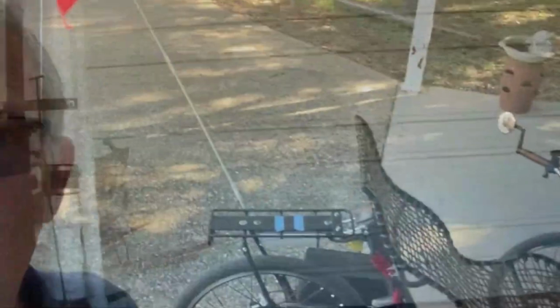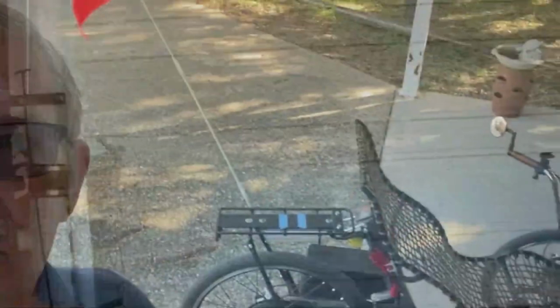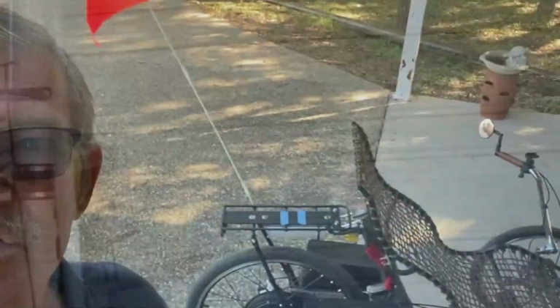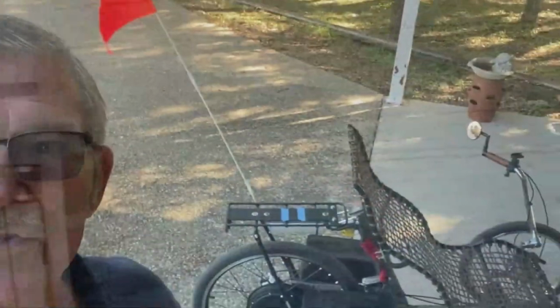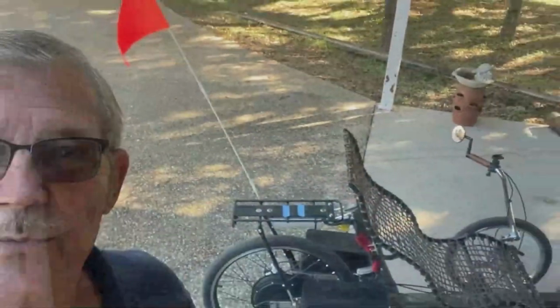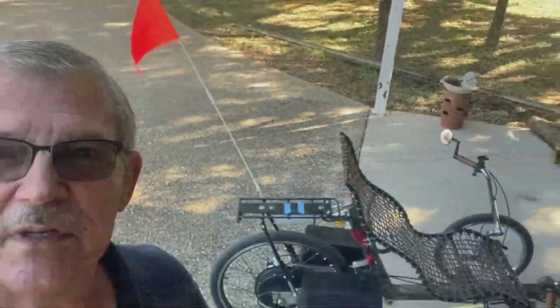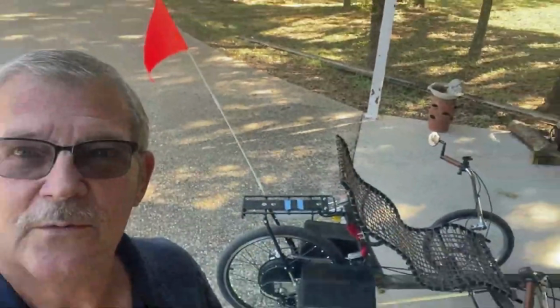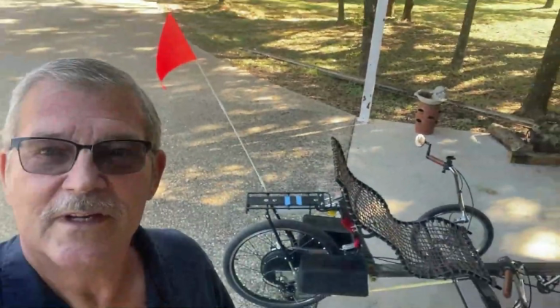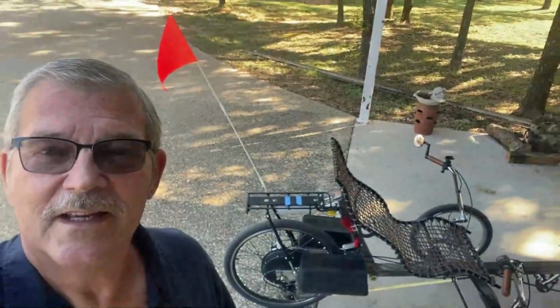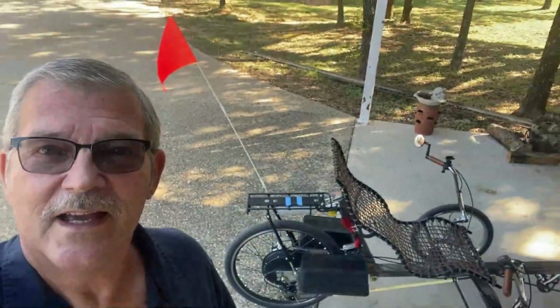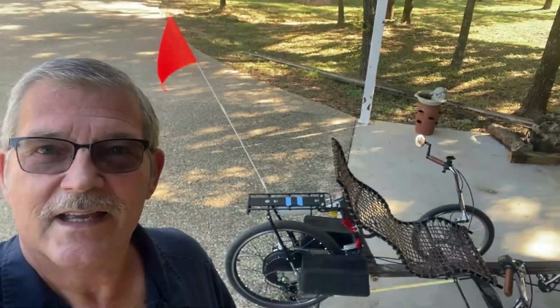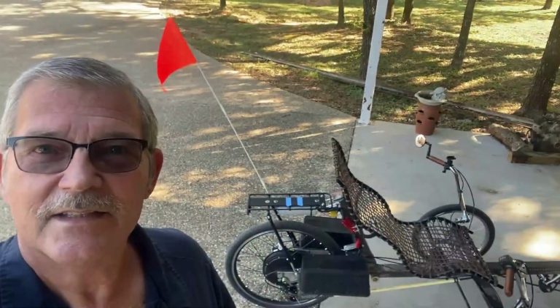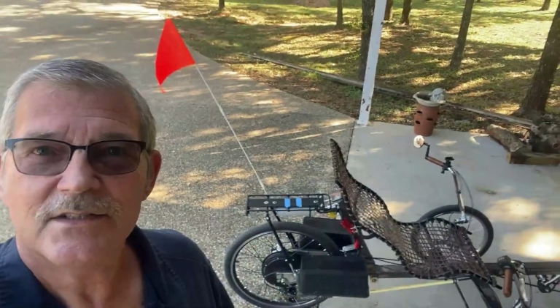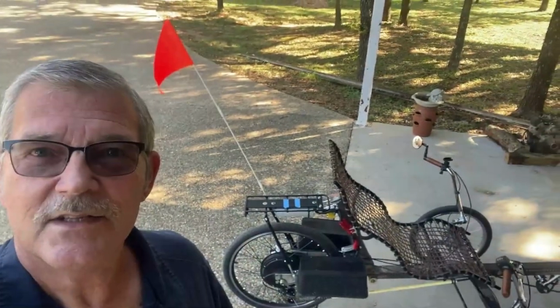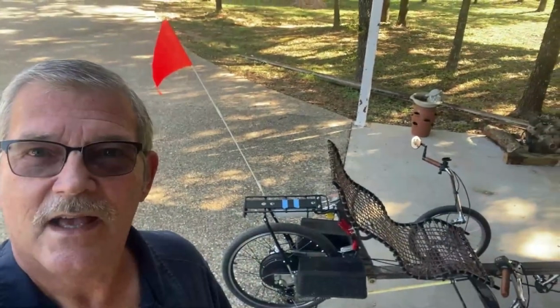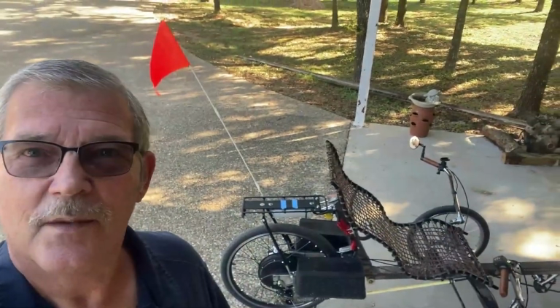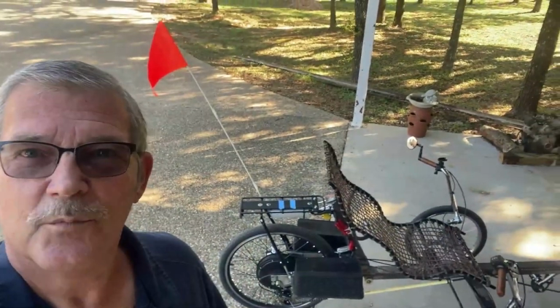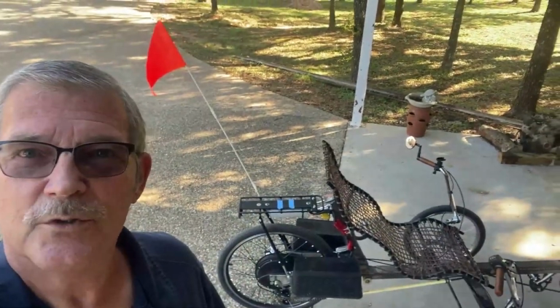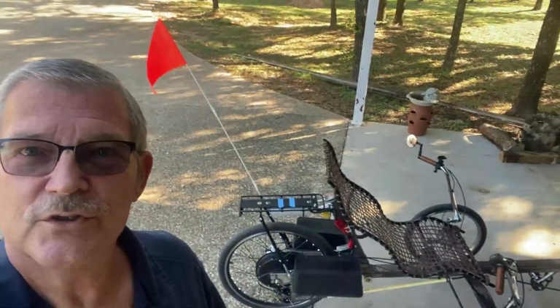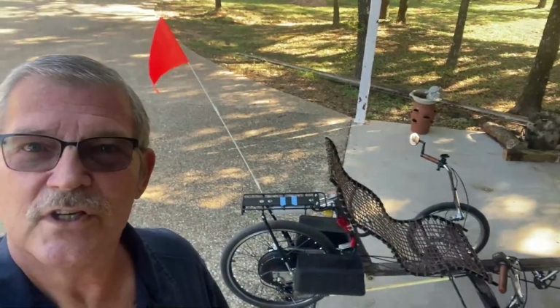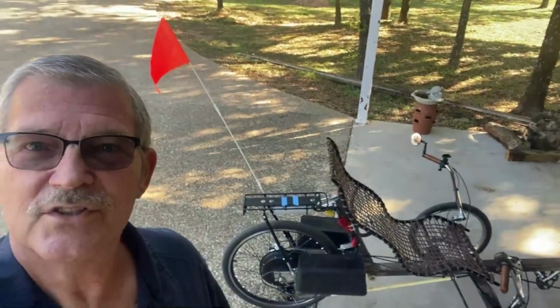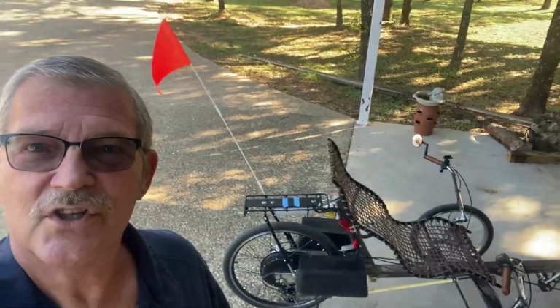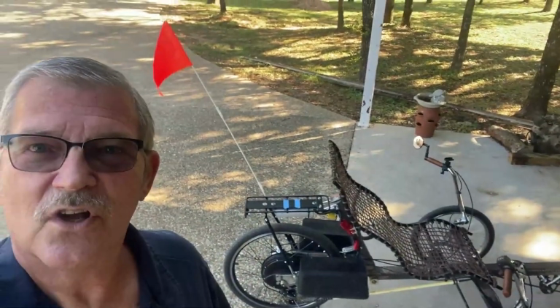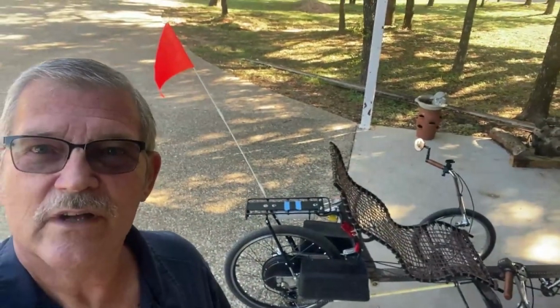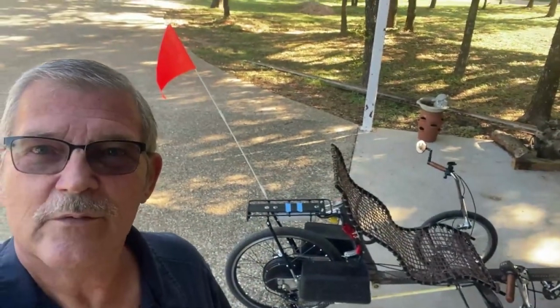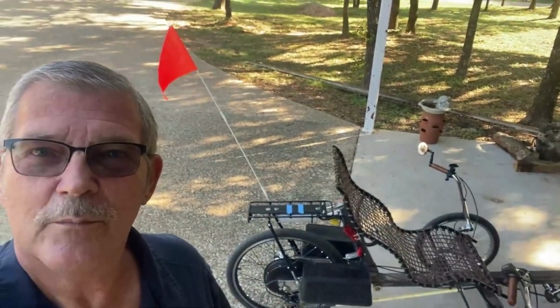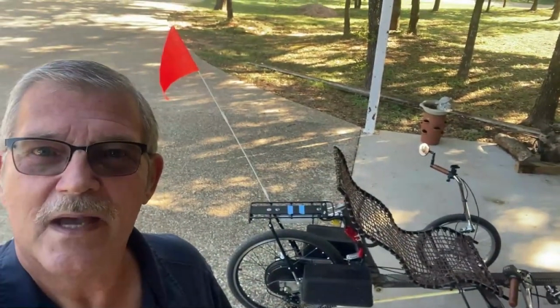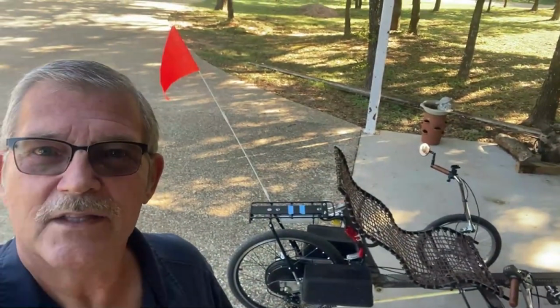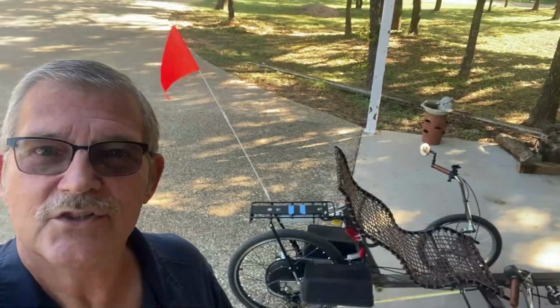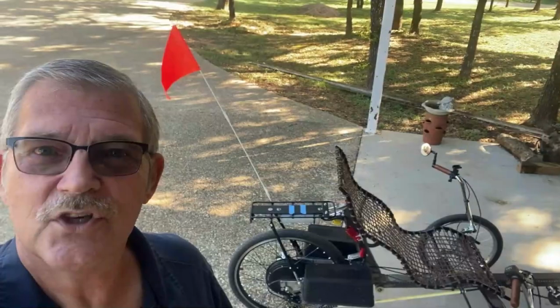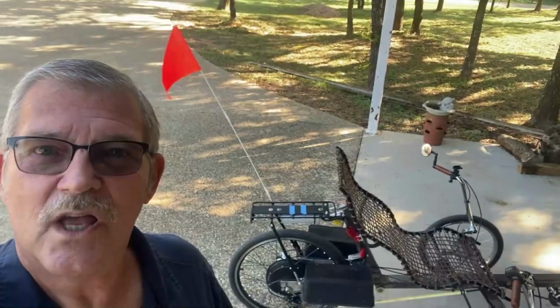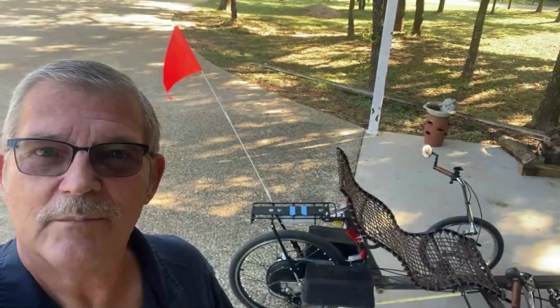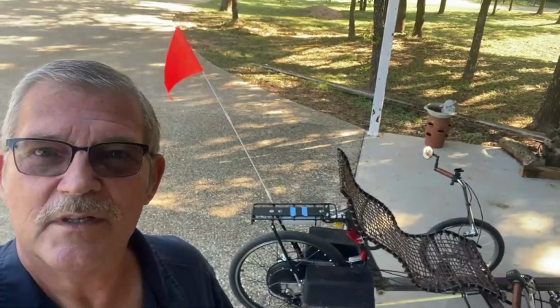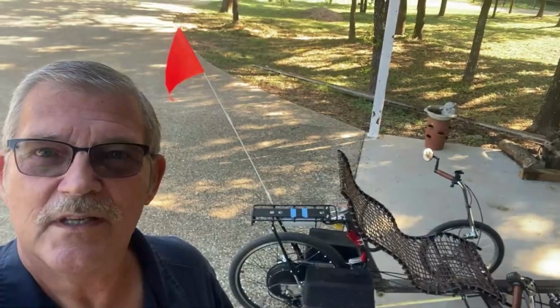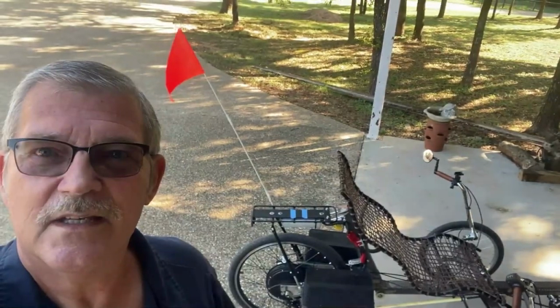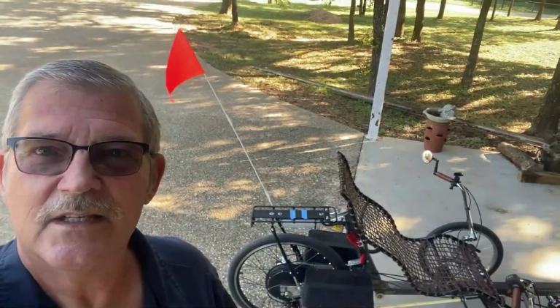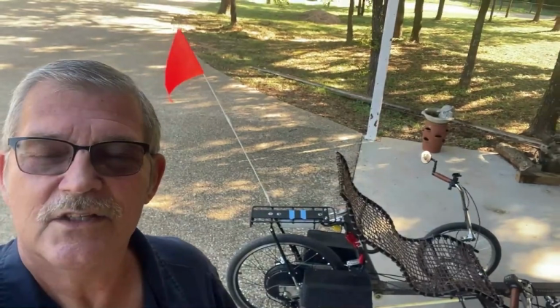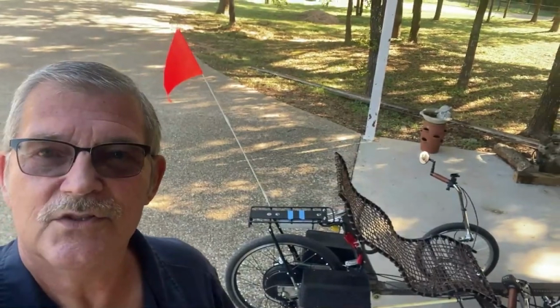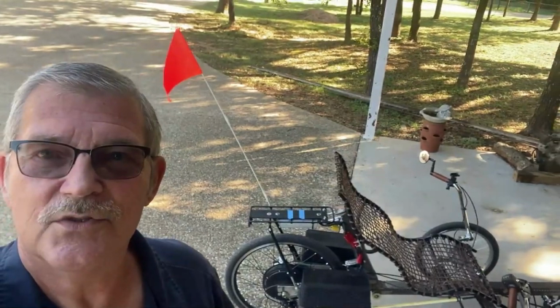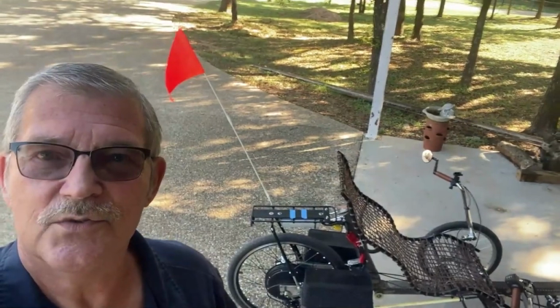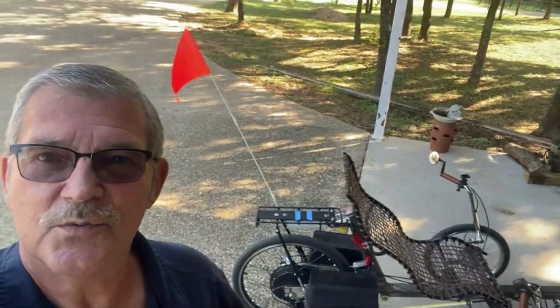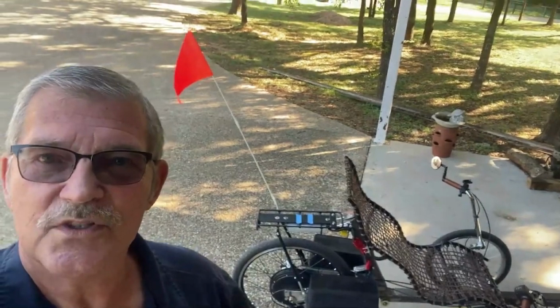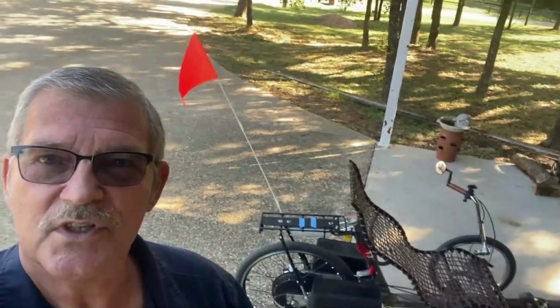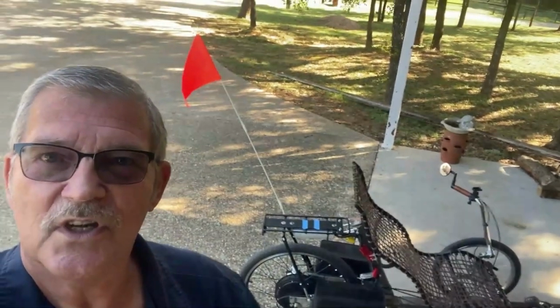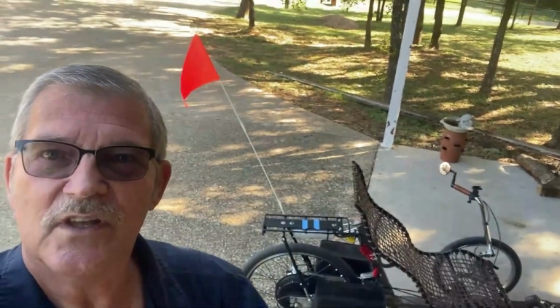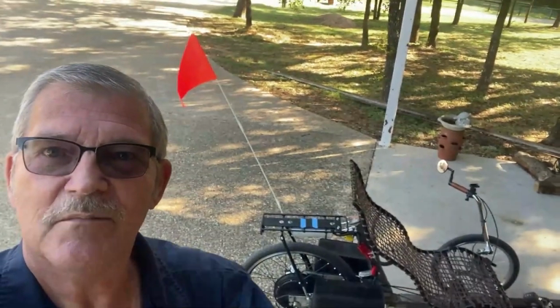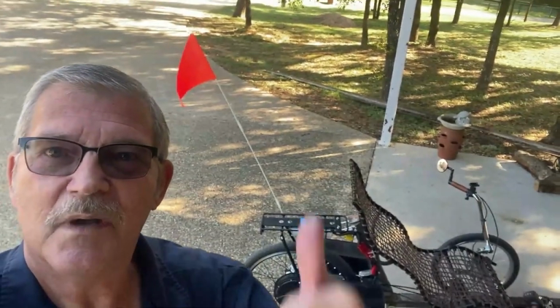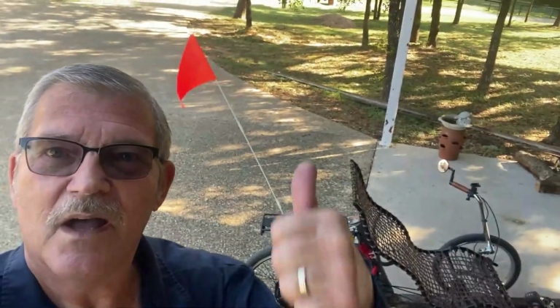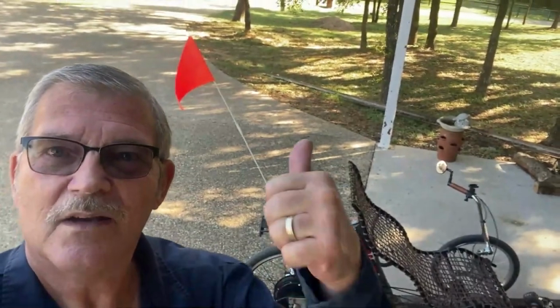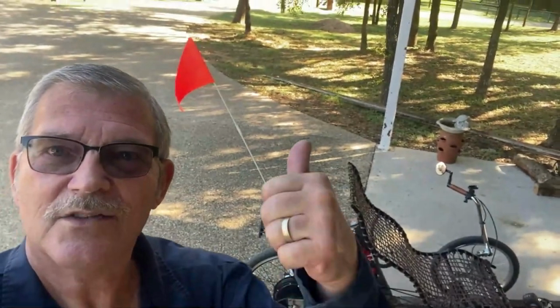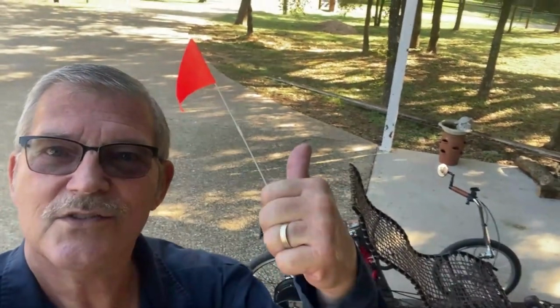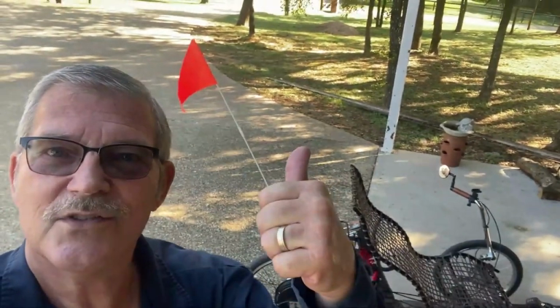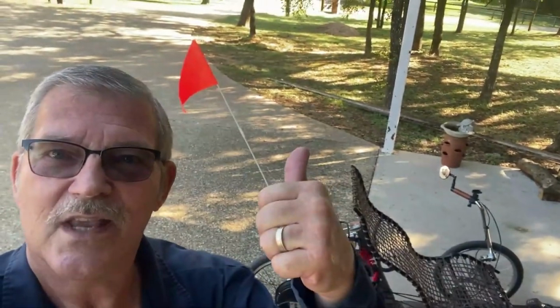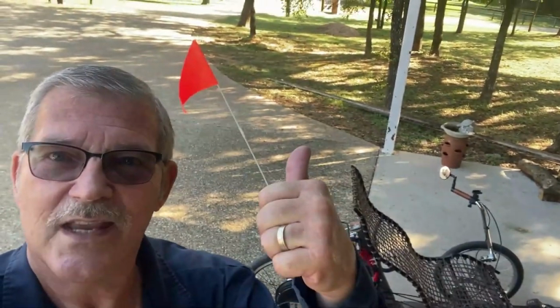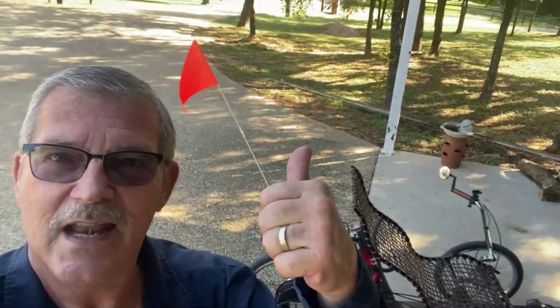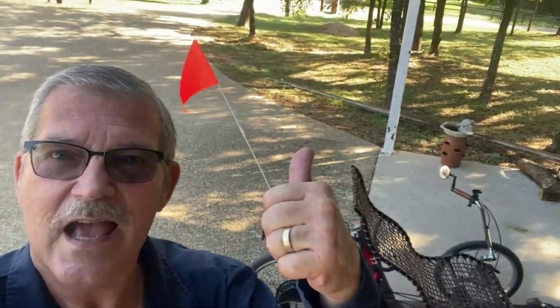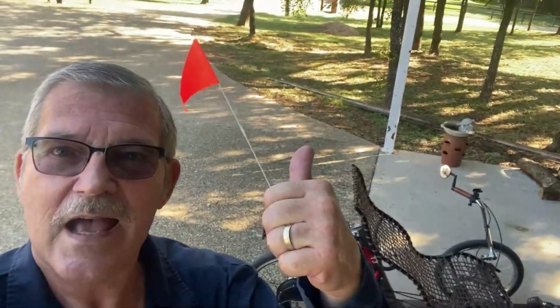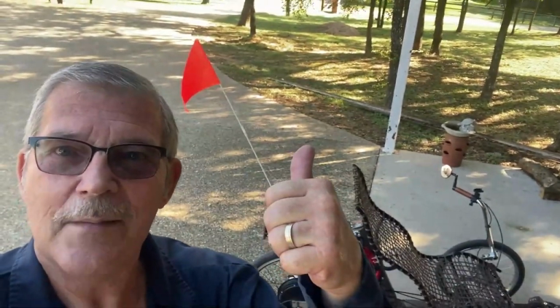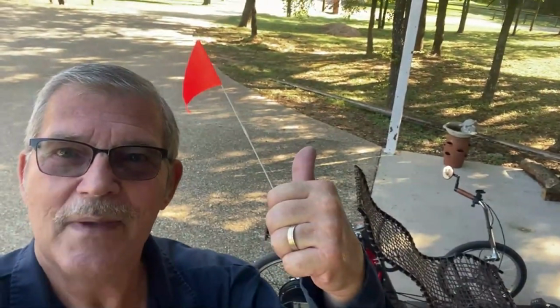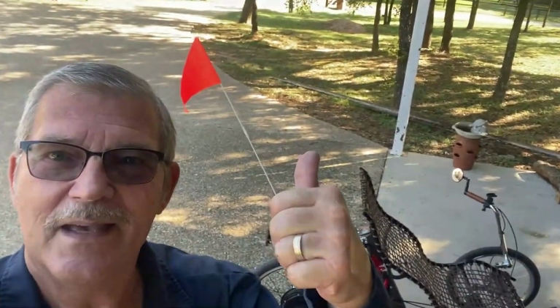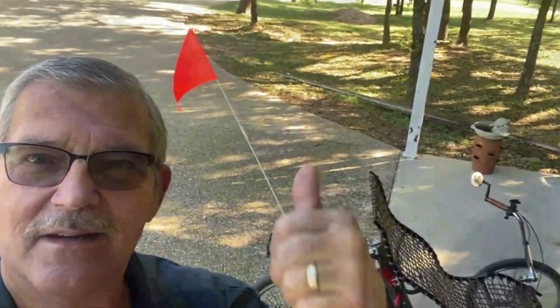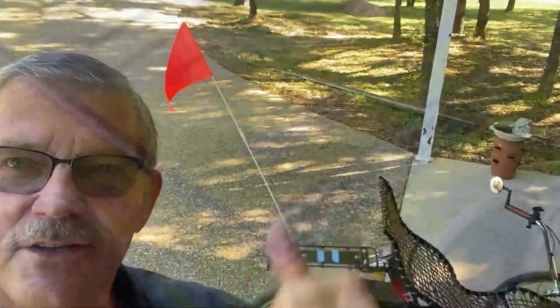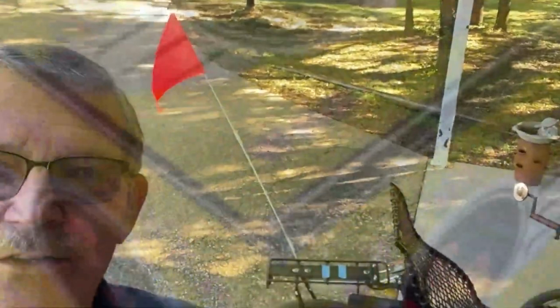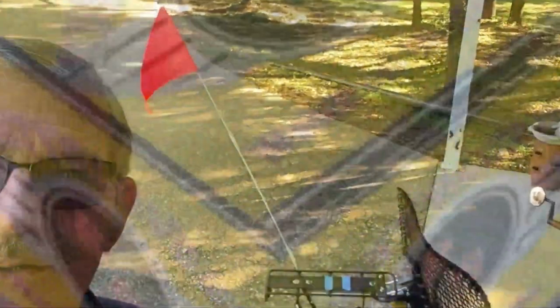Anyway guys, I appreciate y'all coming by the shop today. This is Rusty Glove Box, and I'm out of here.